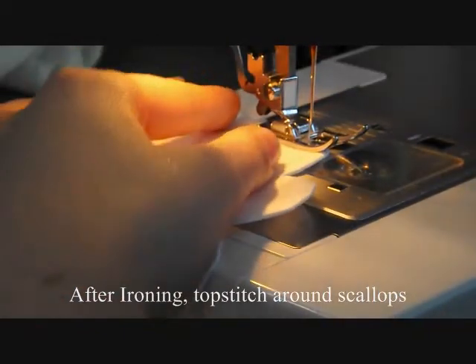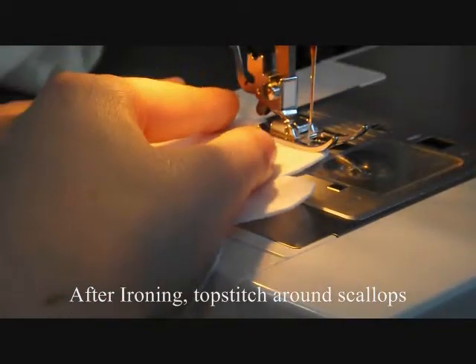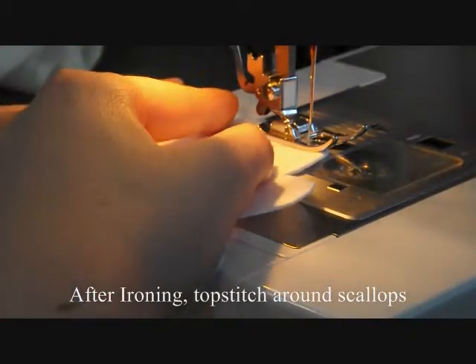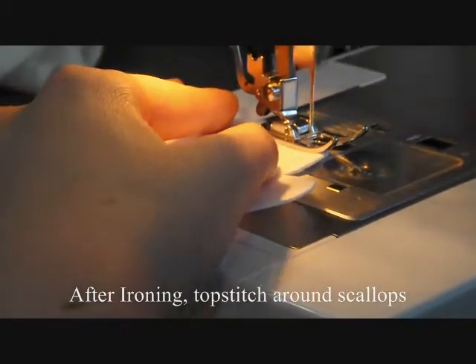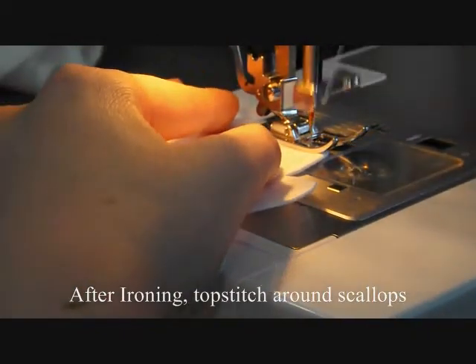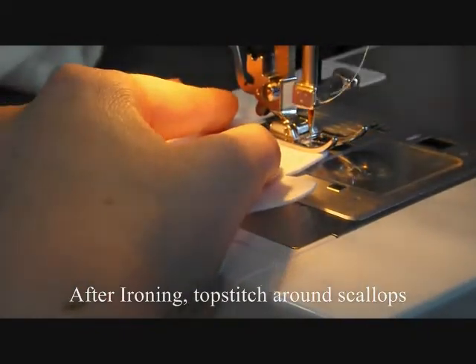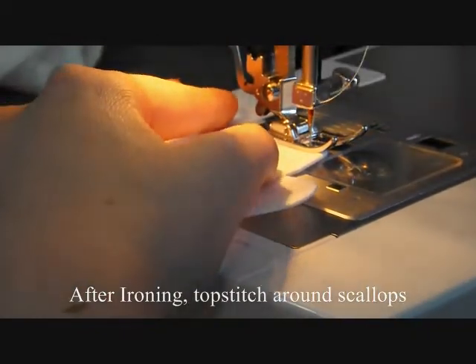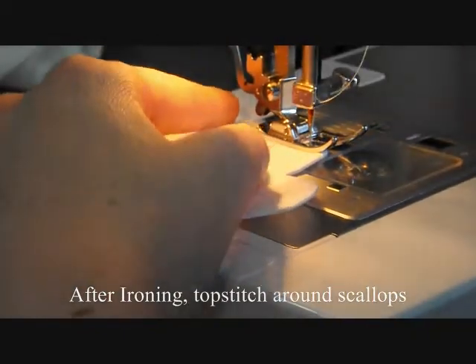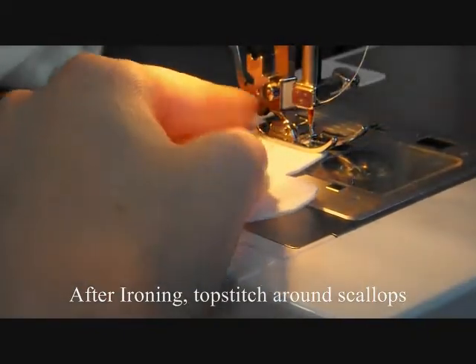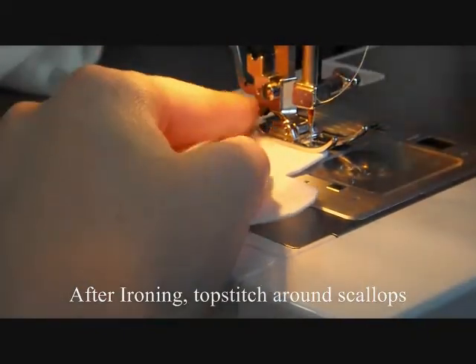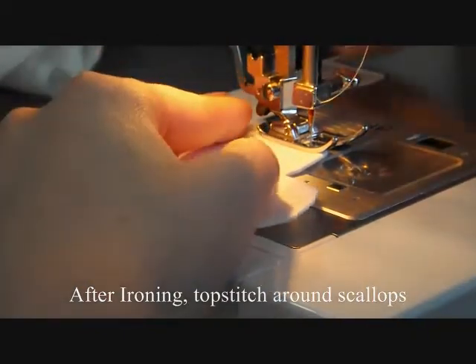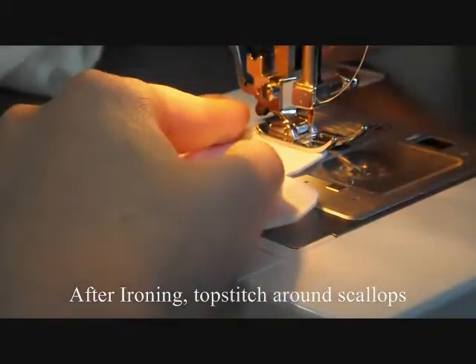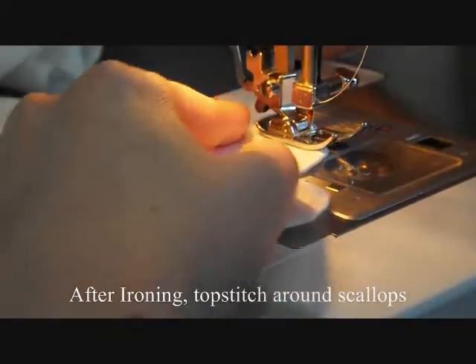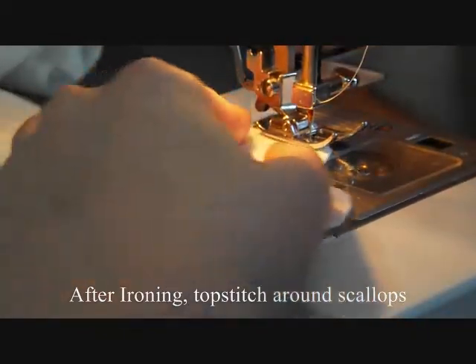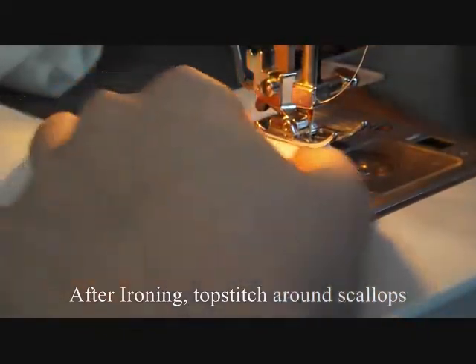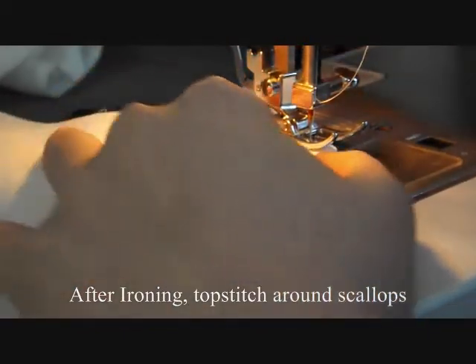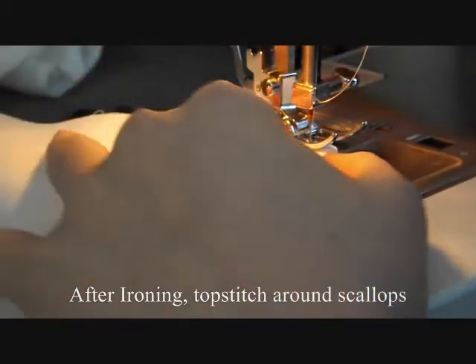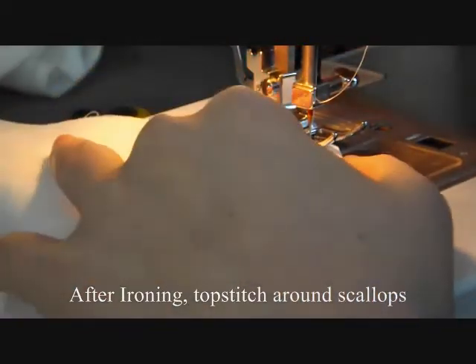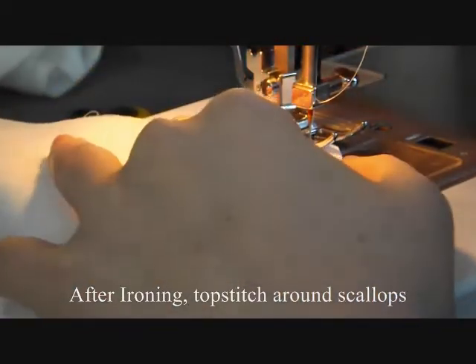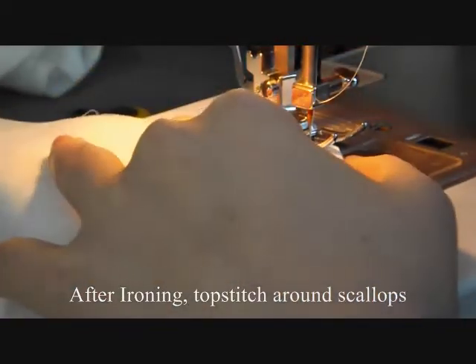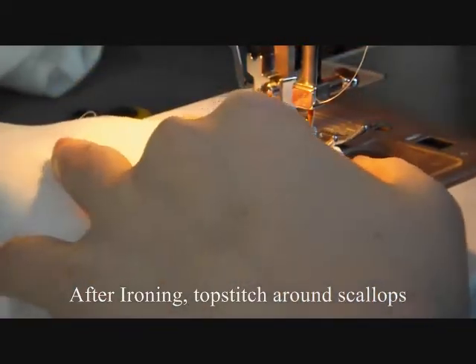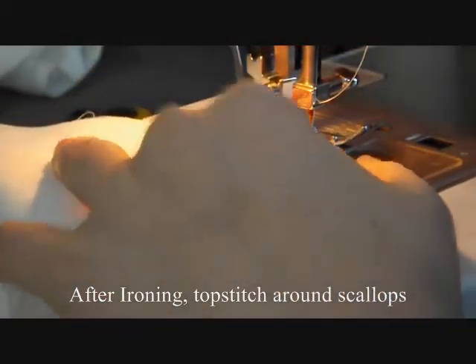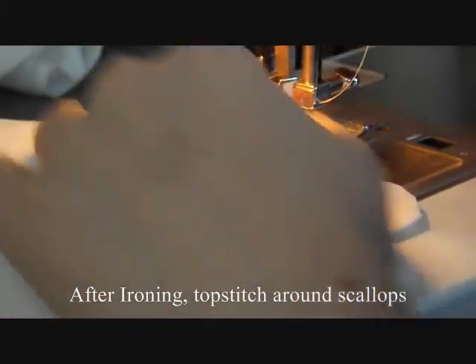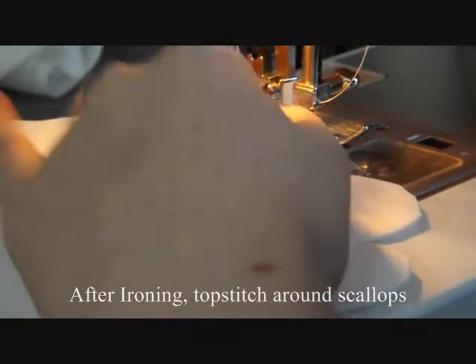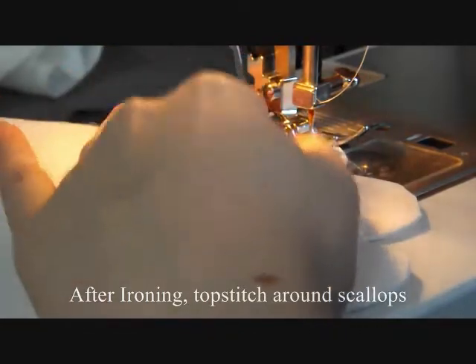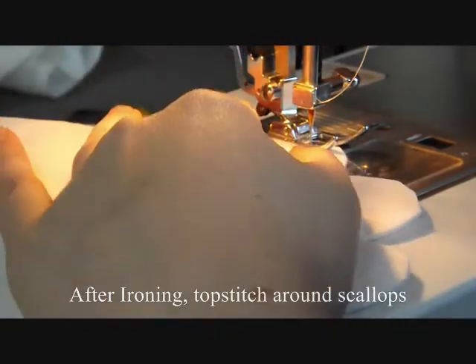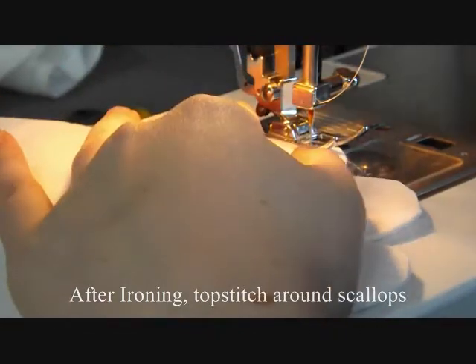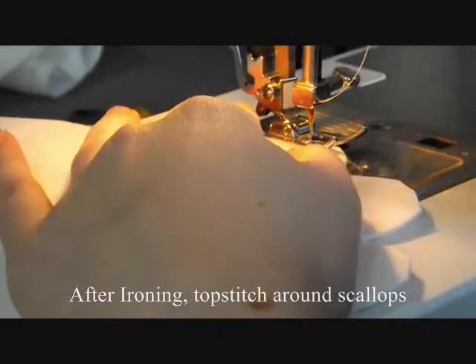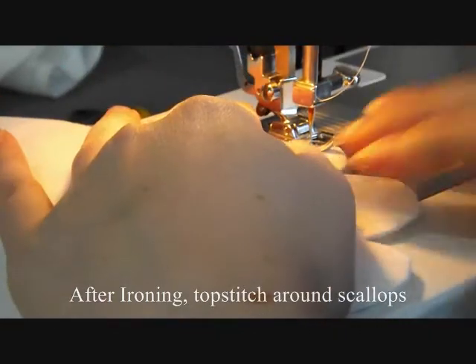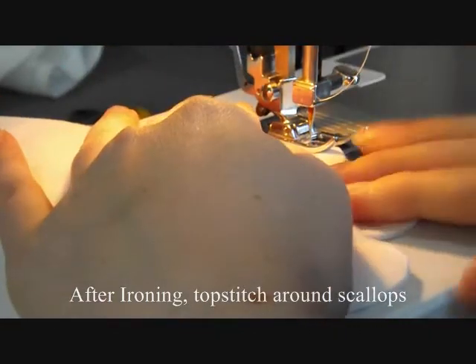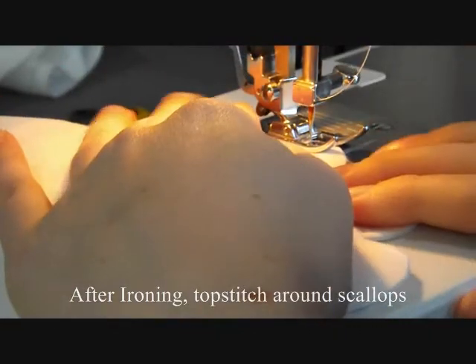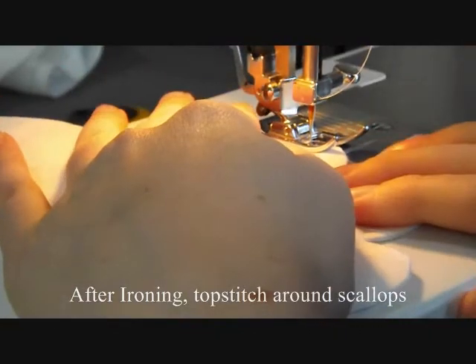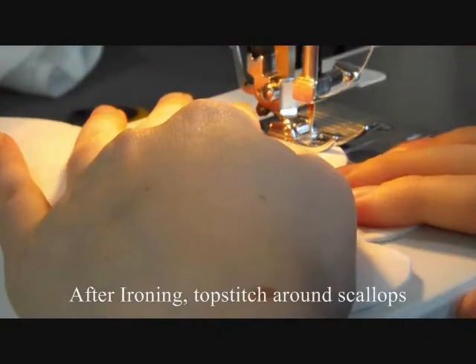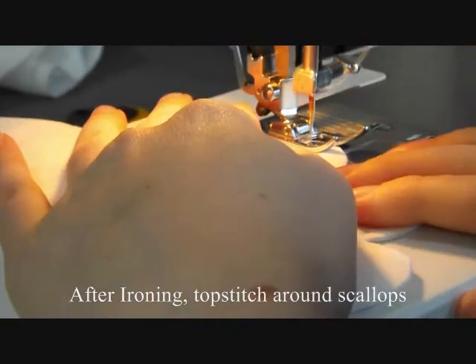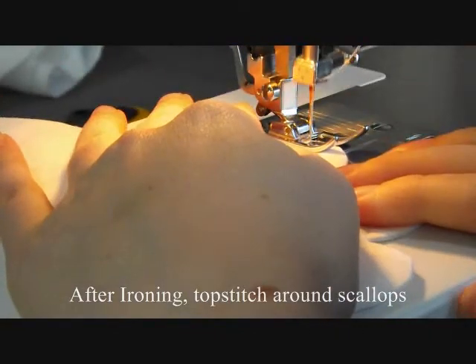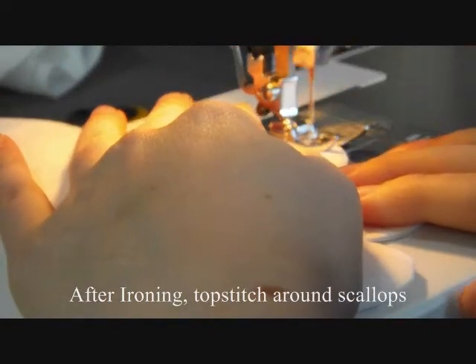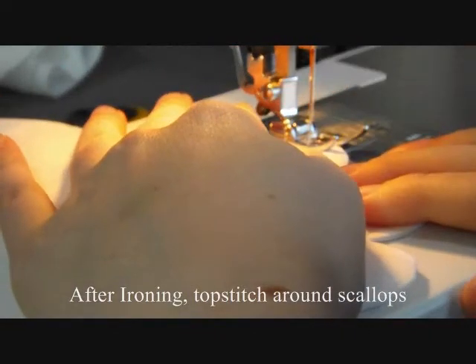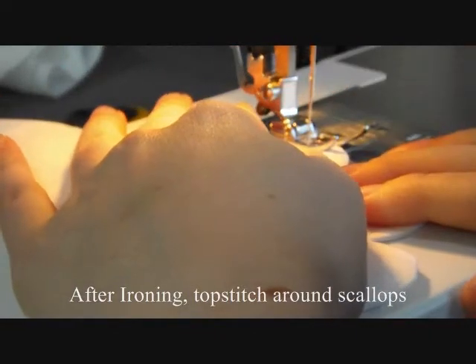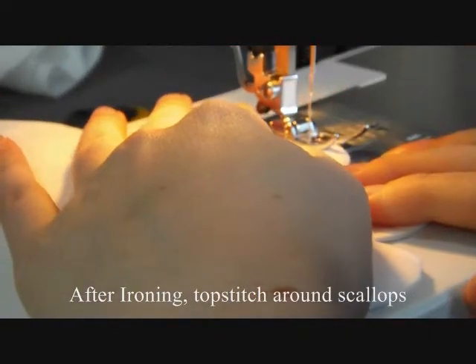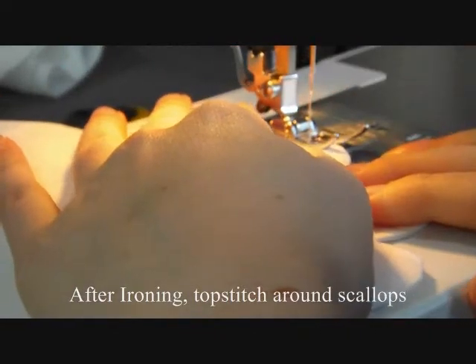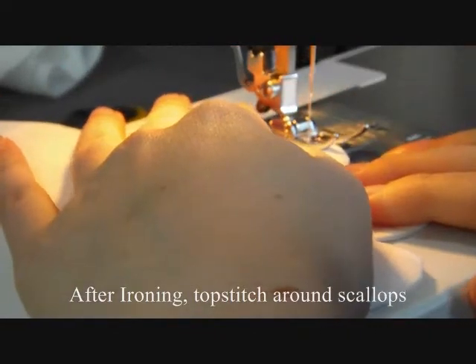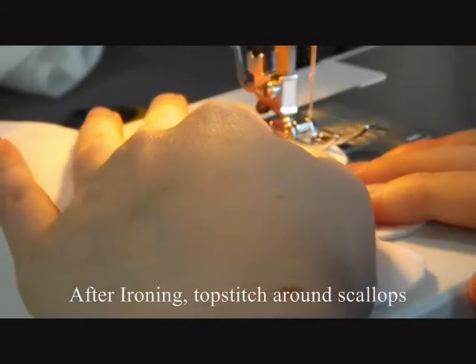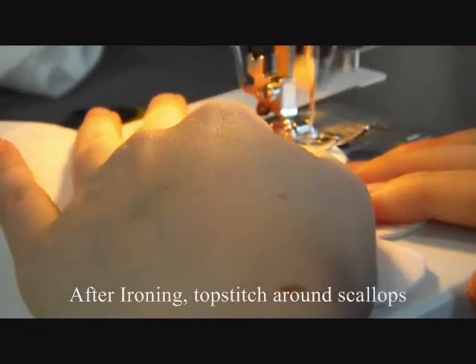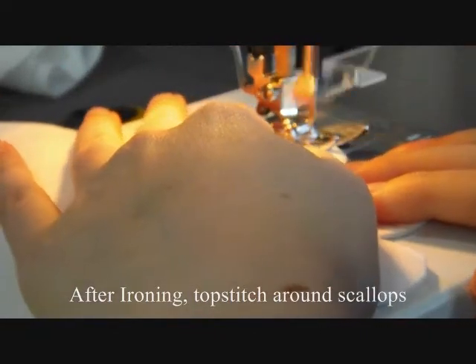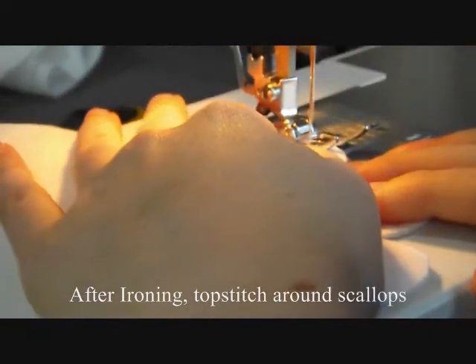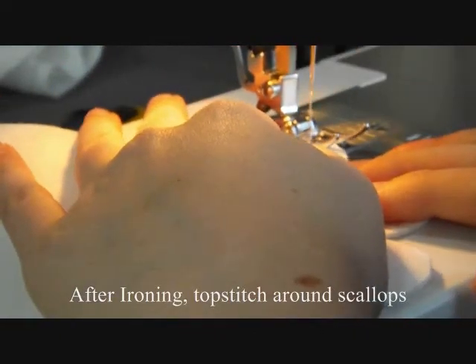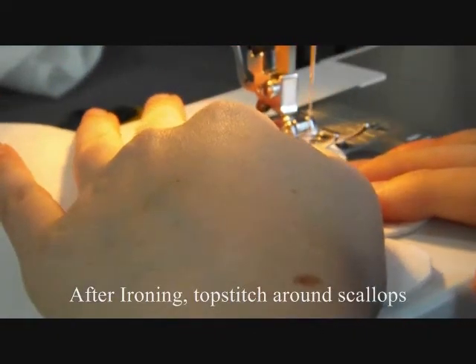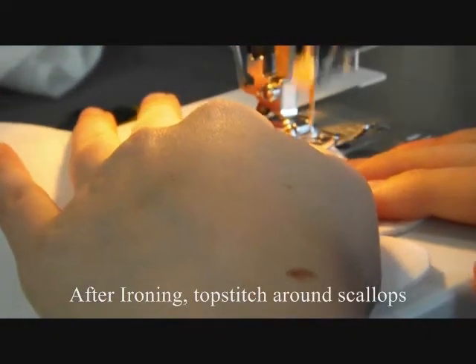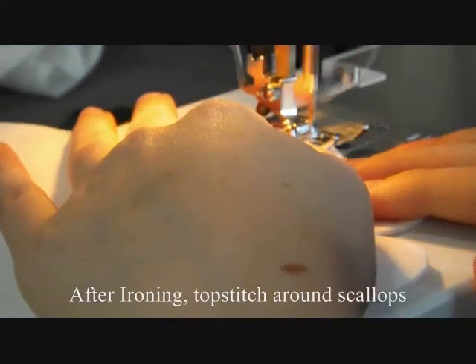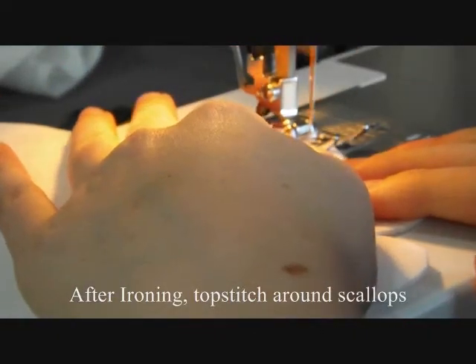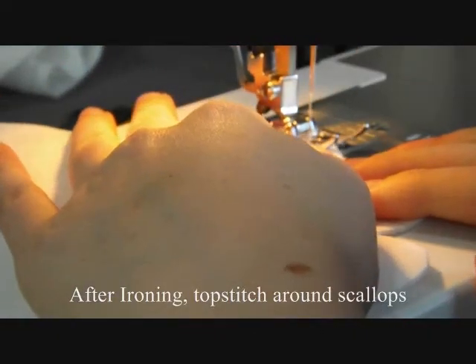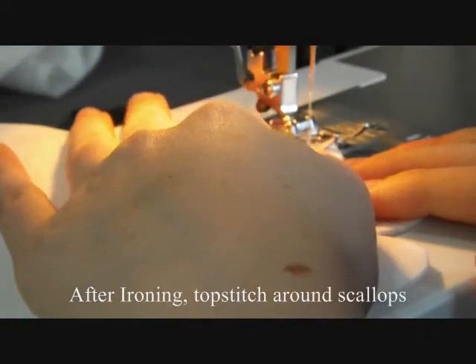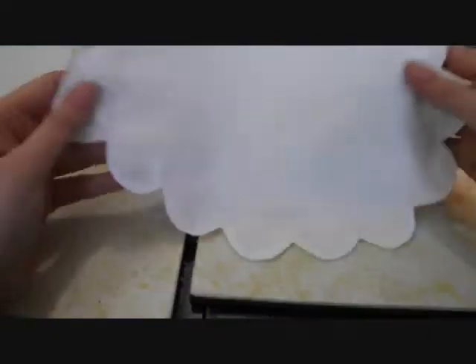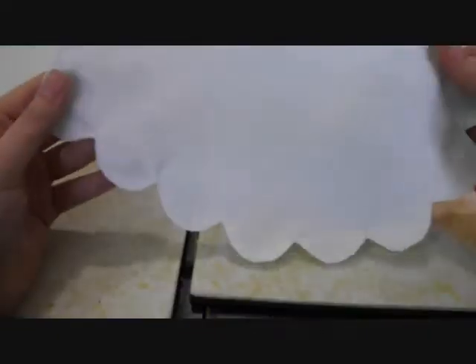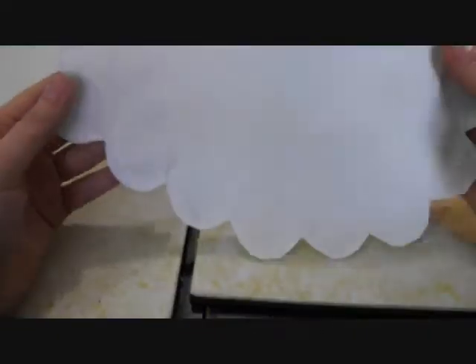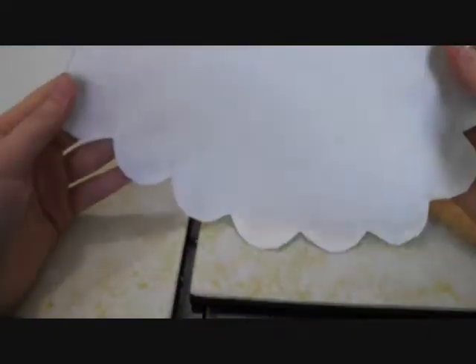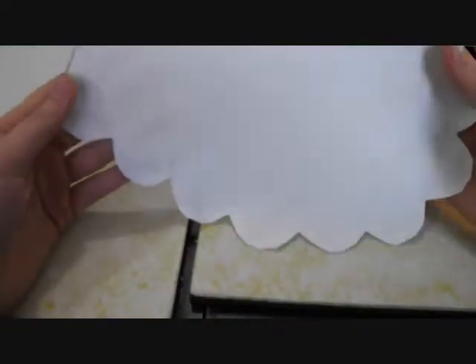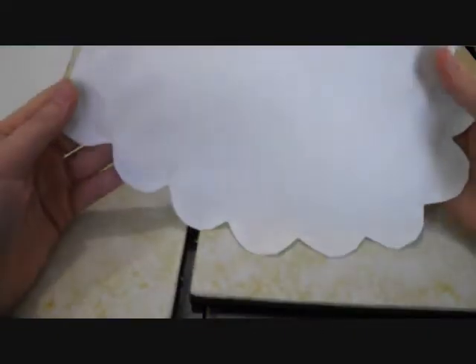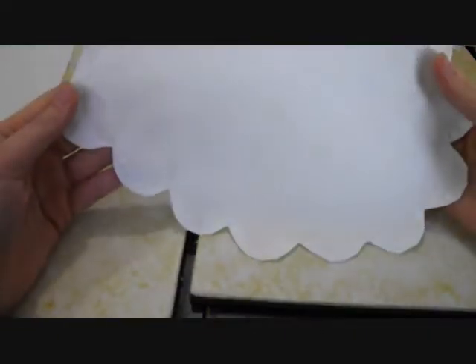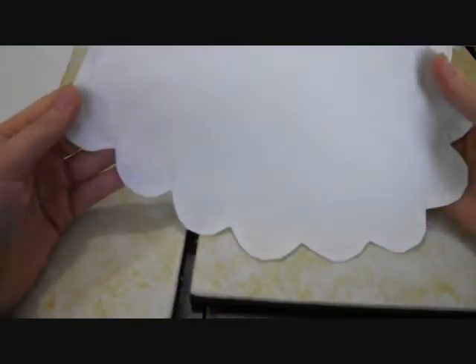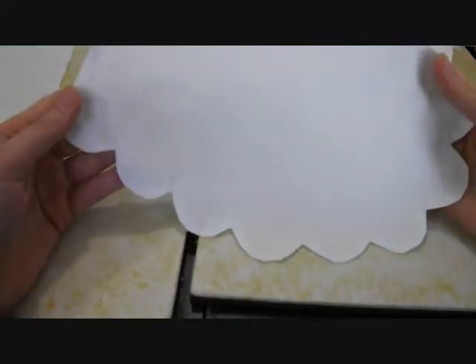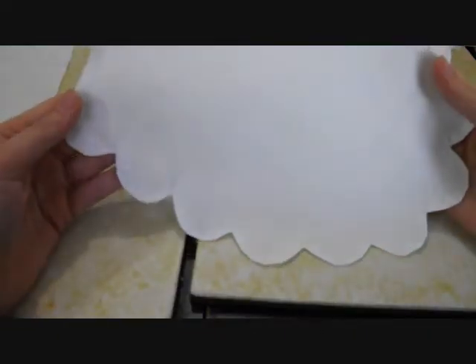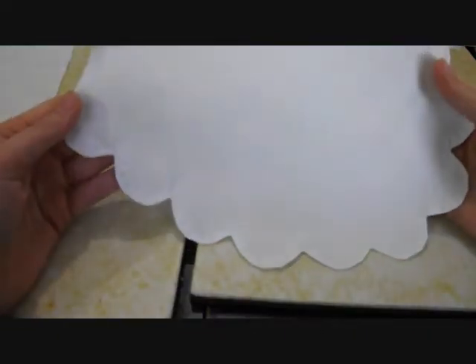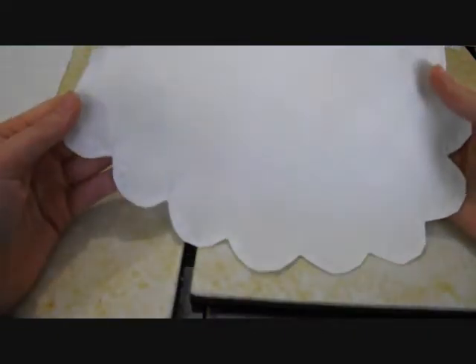Stop and pivot just like you did before. And there are your scallops.